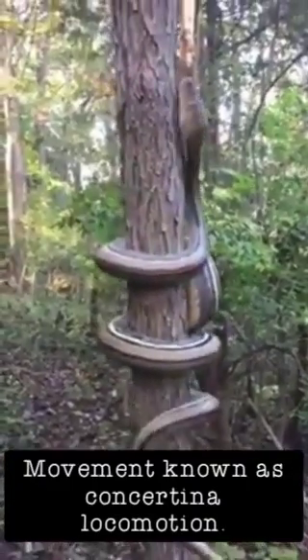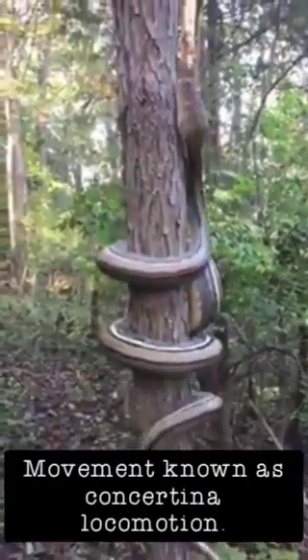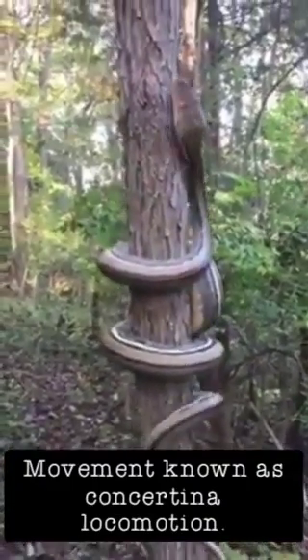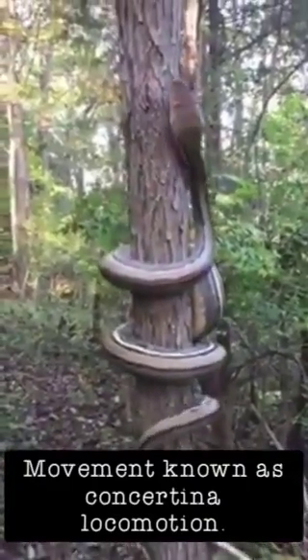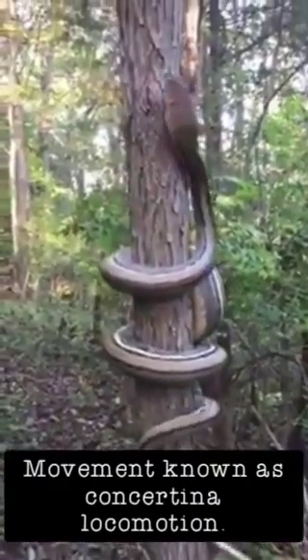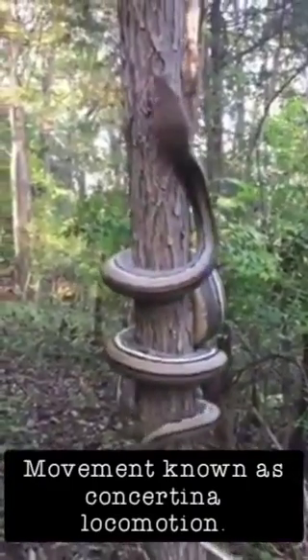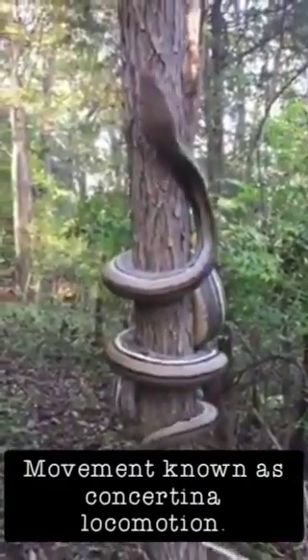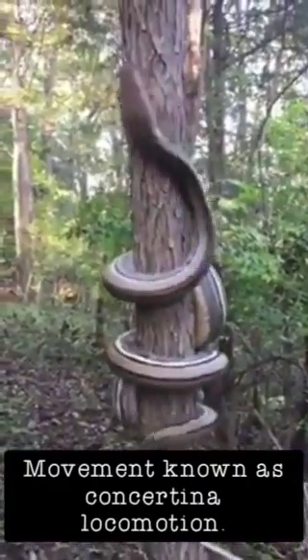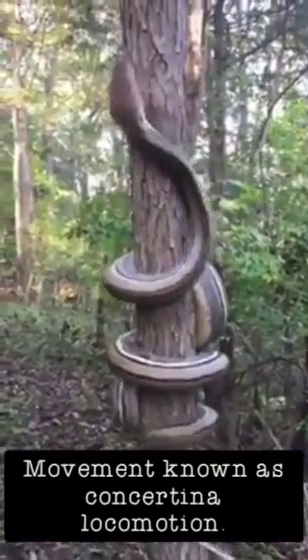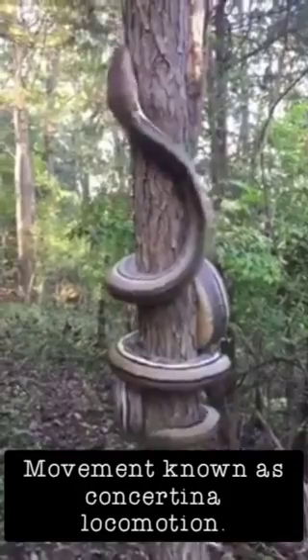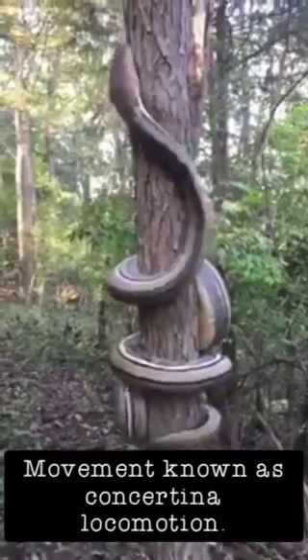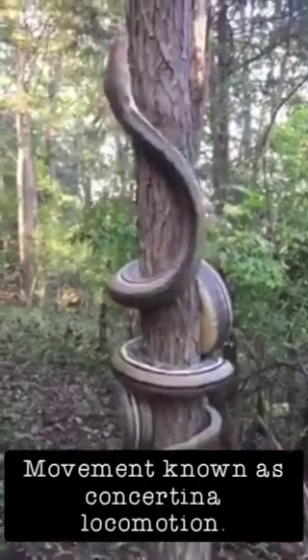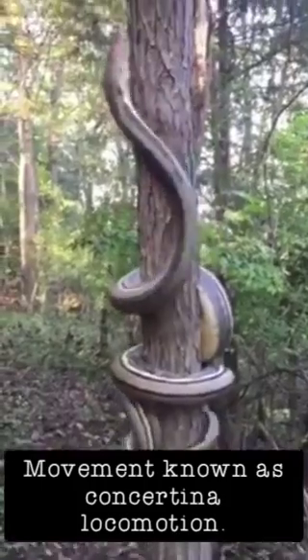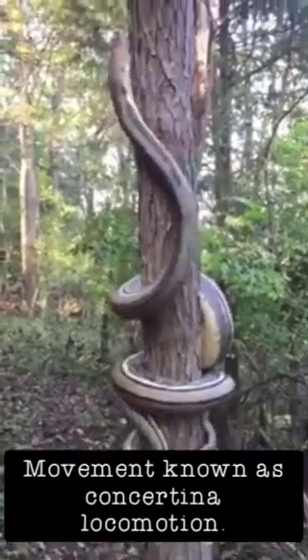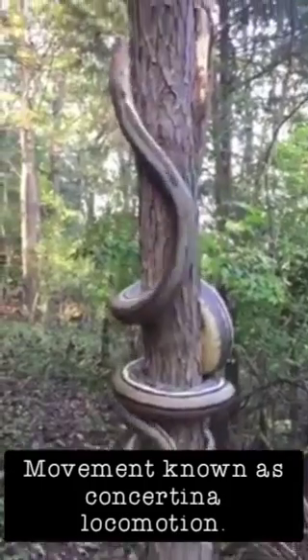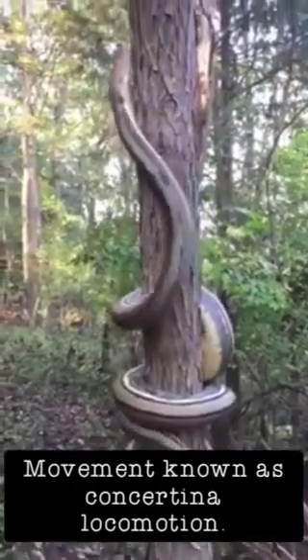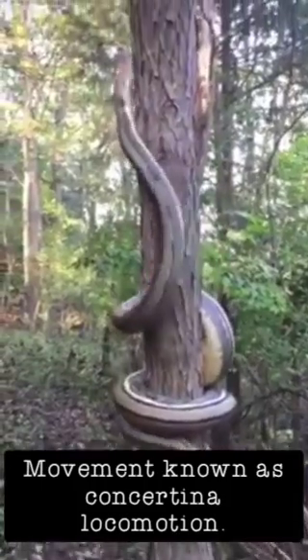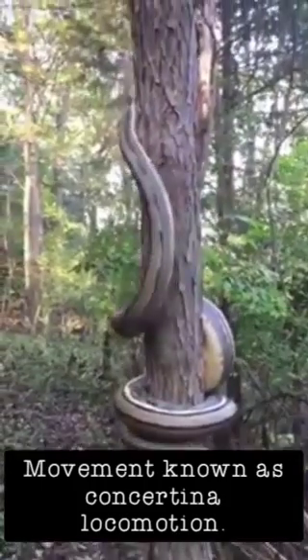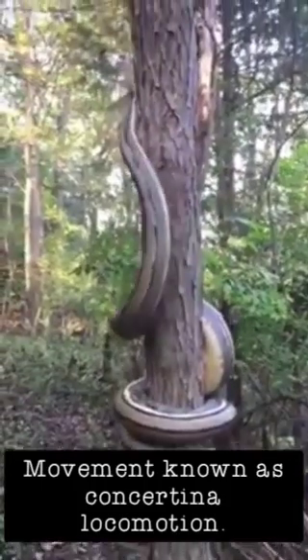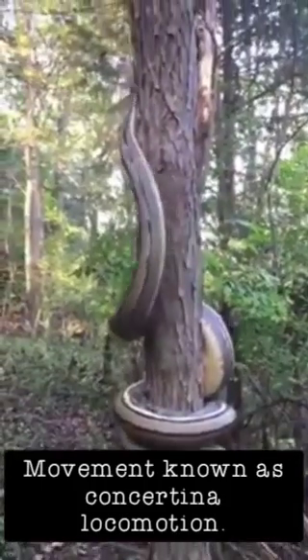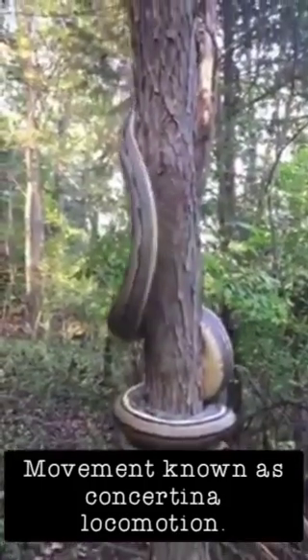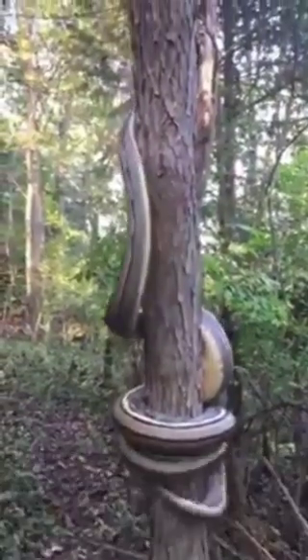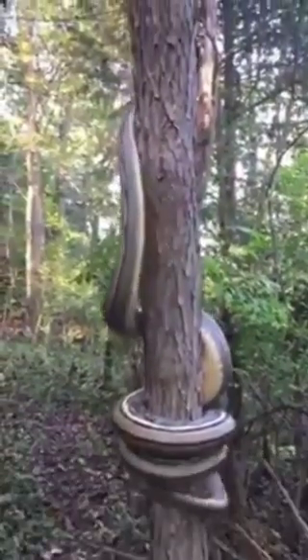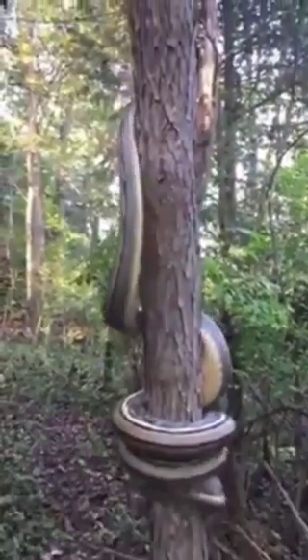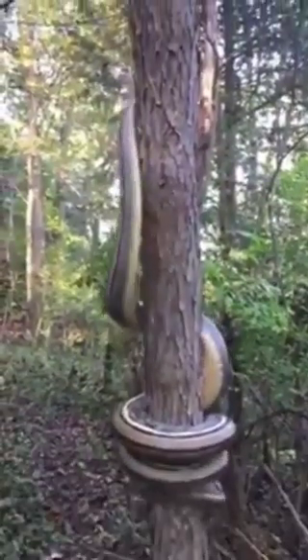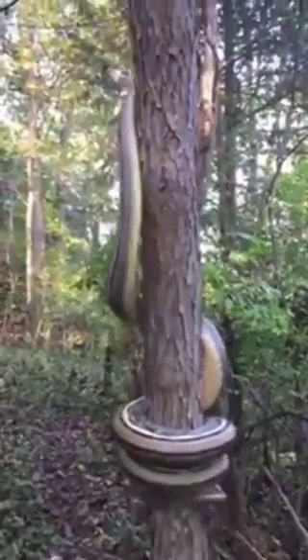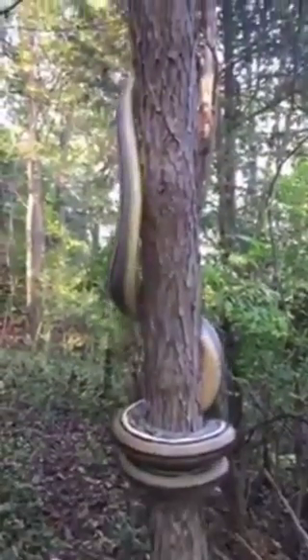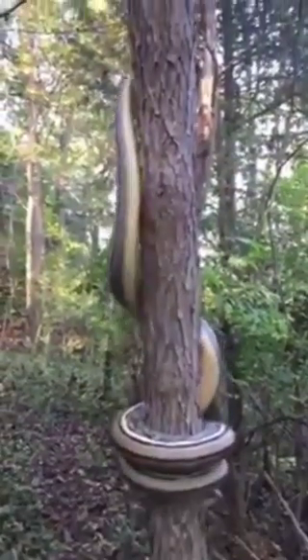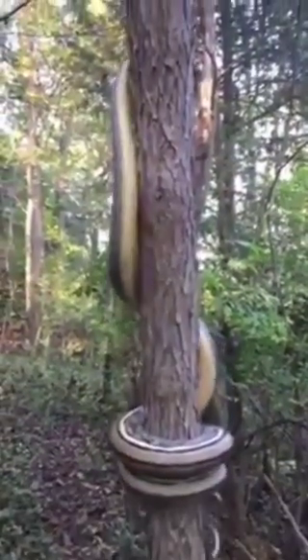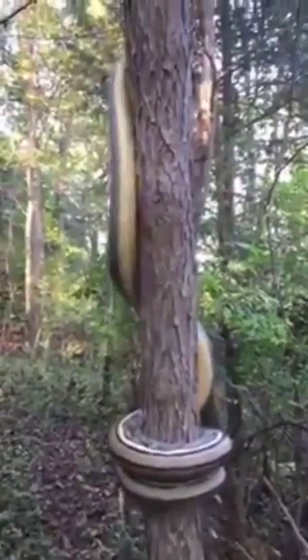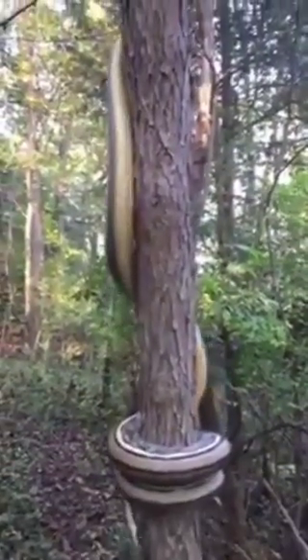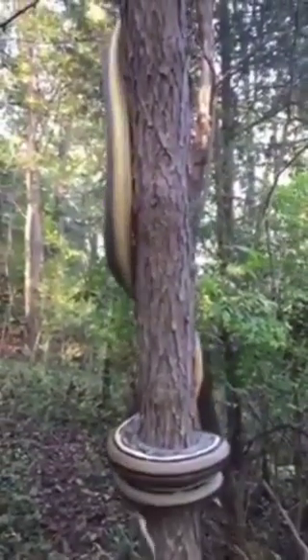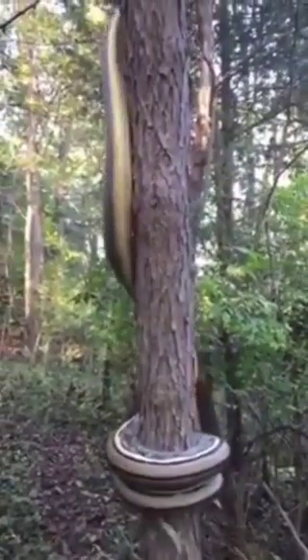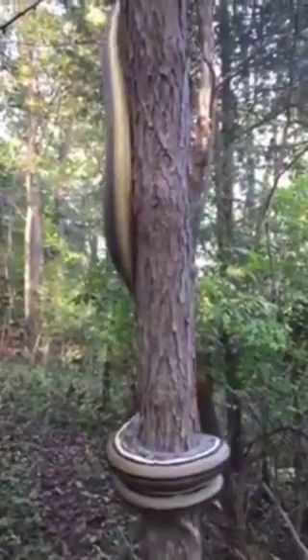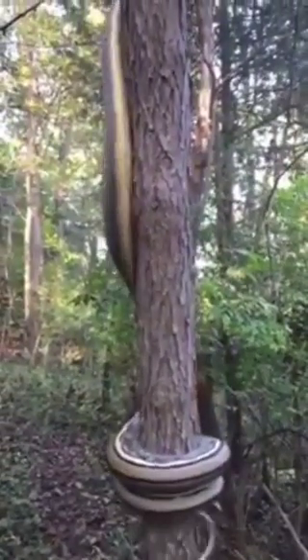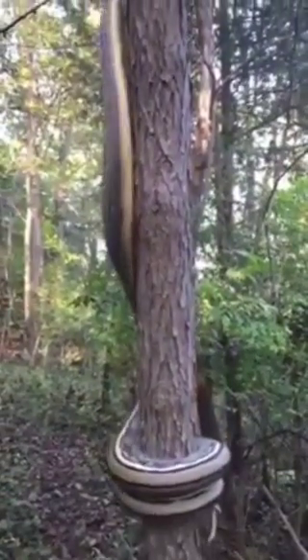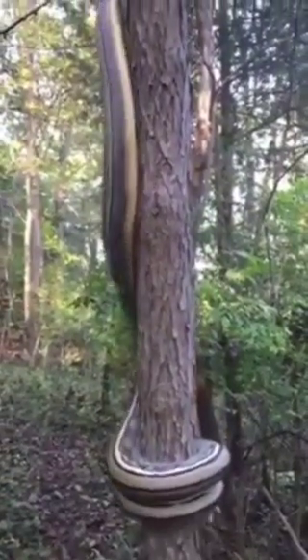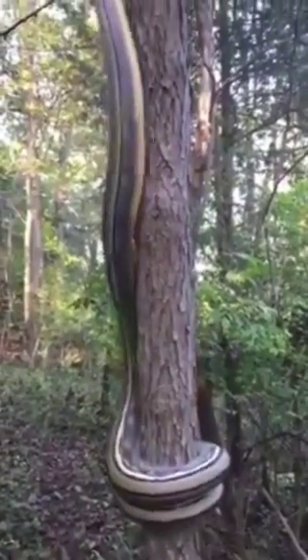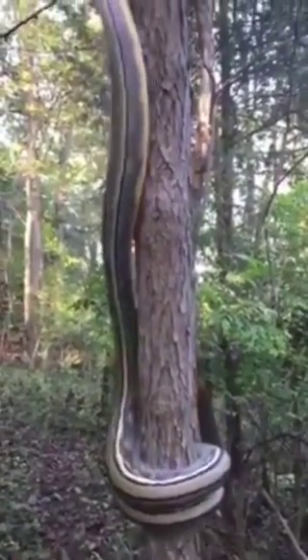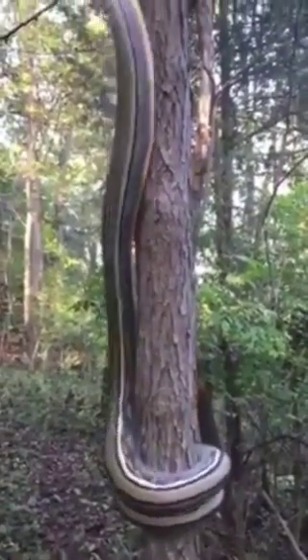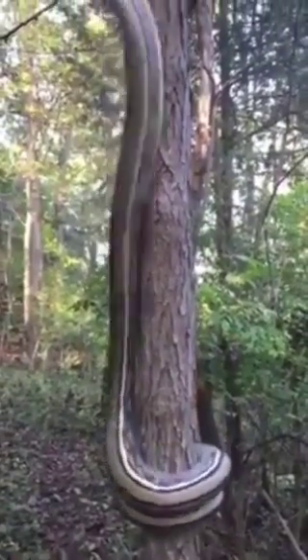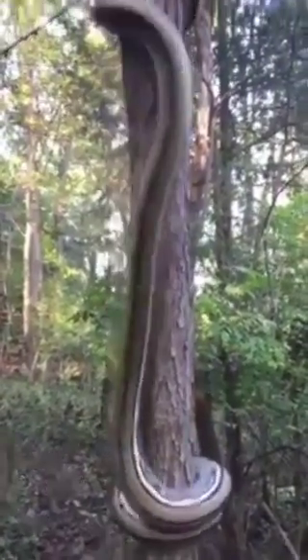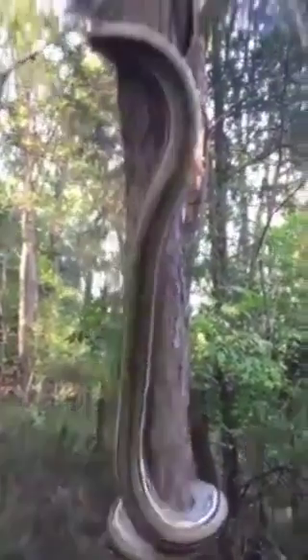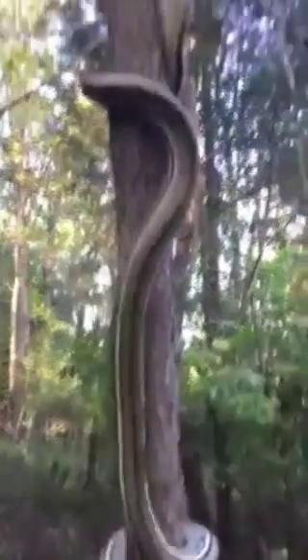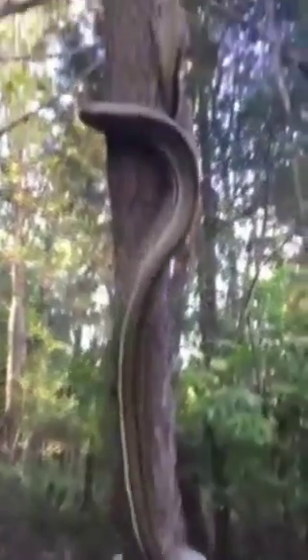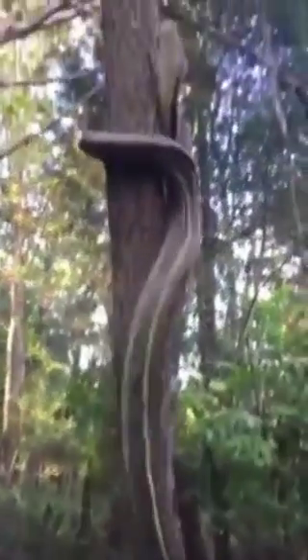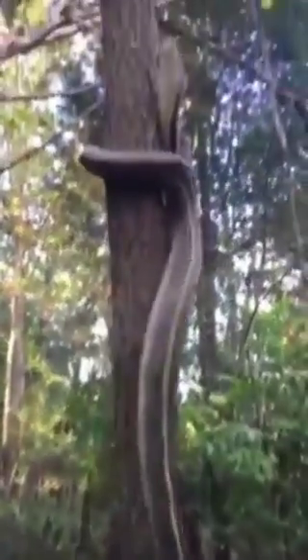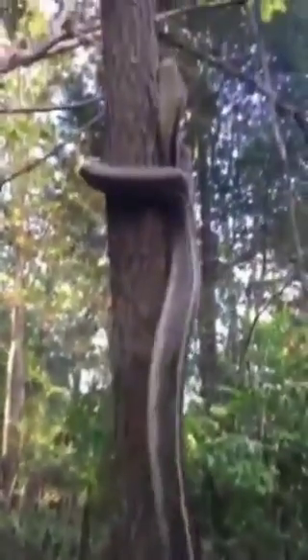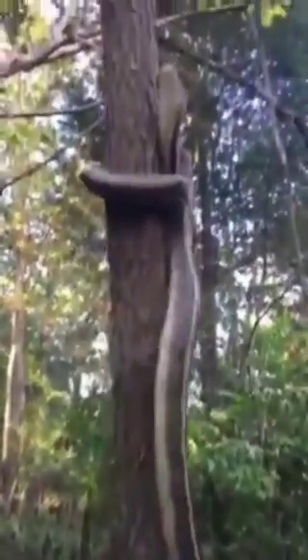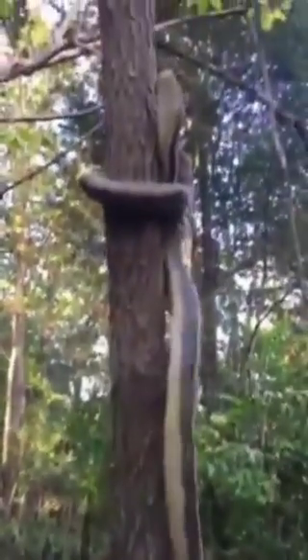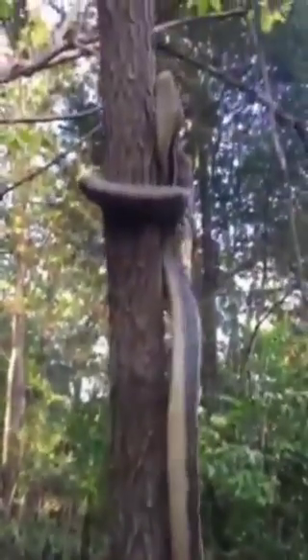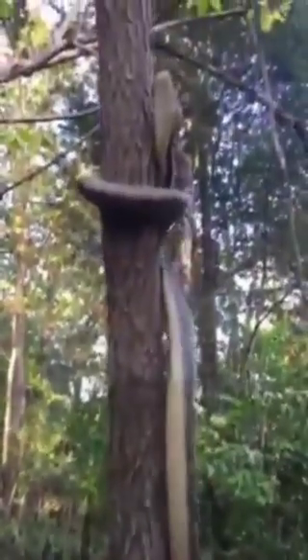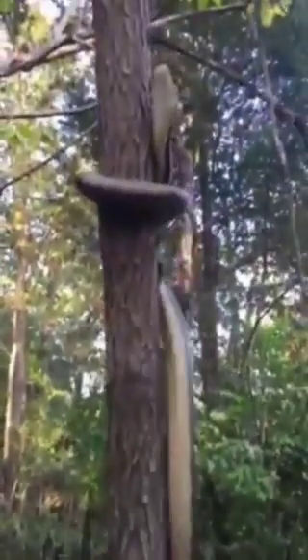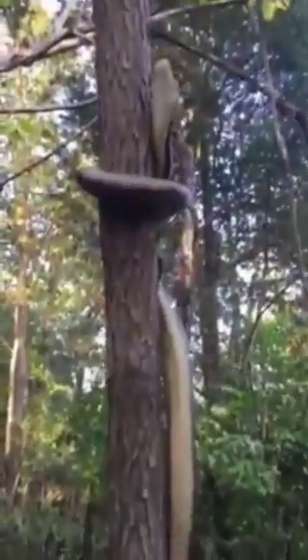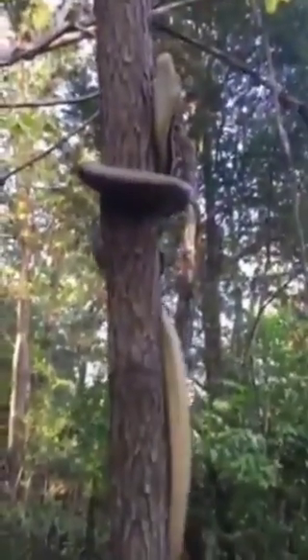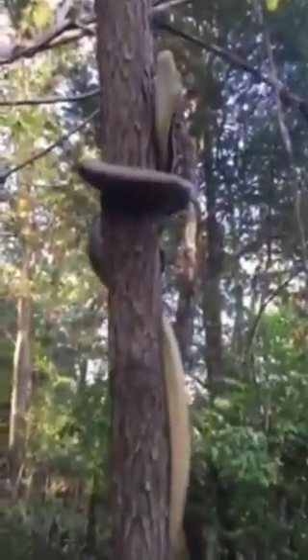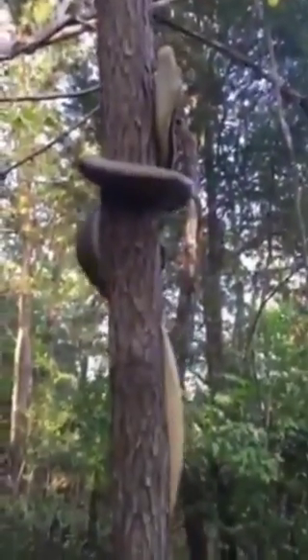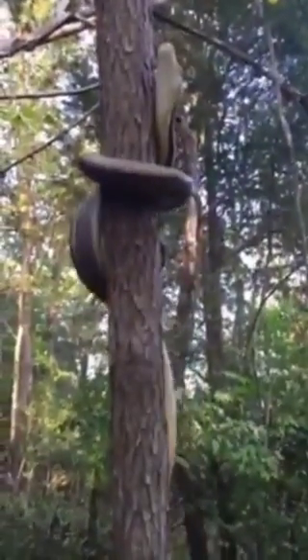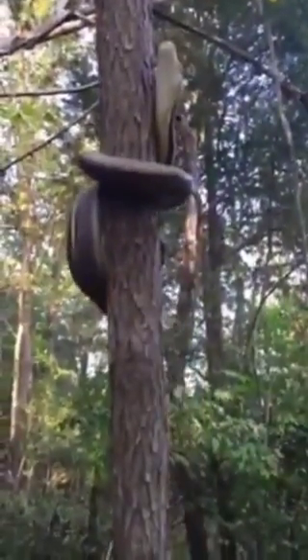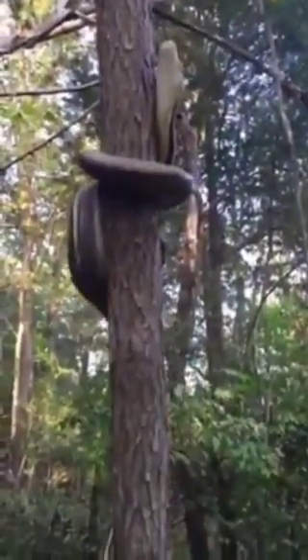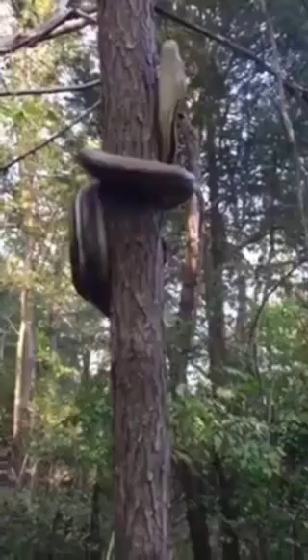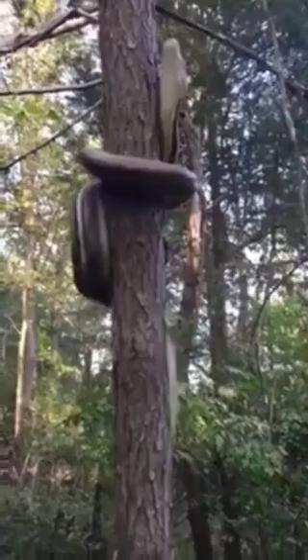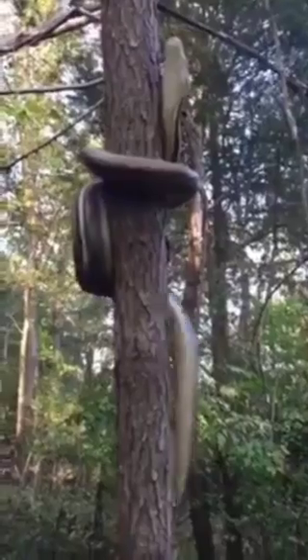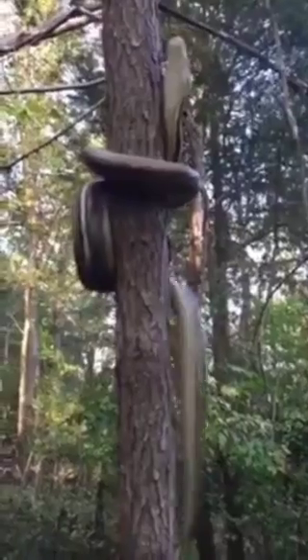This movement uses a lot of energy. Snakes only climb trees if necessary, for example, escaping from a predator.